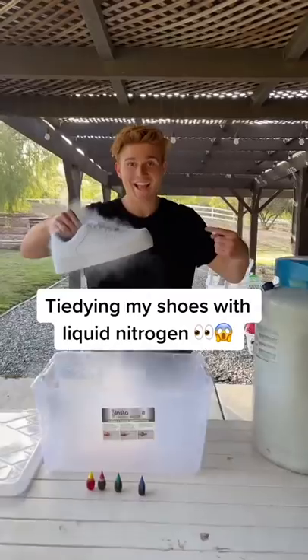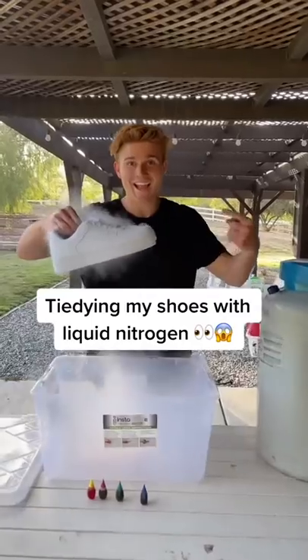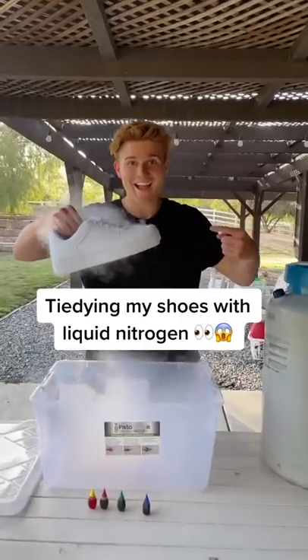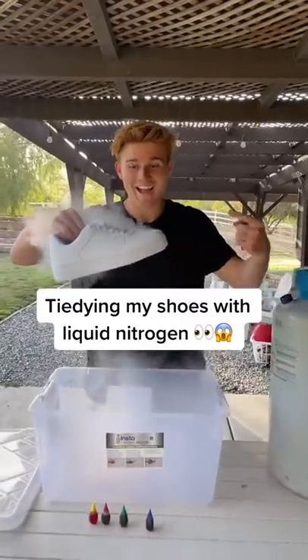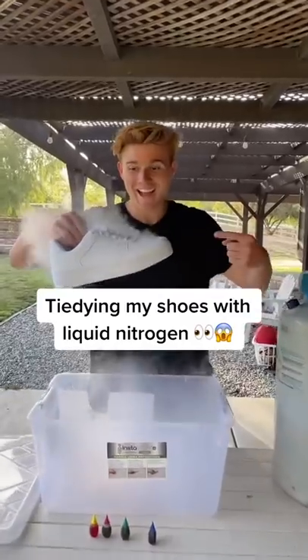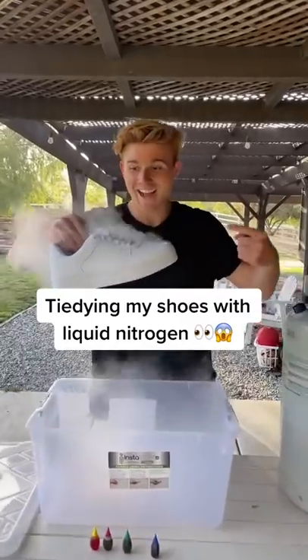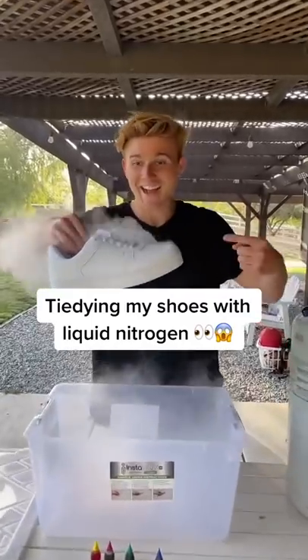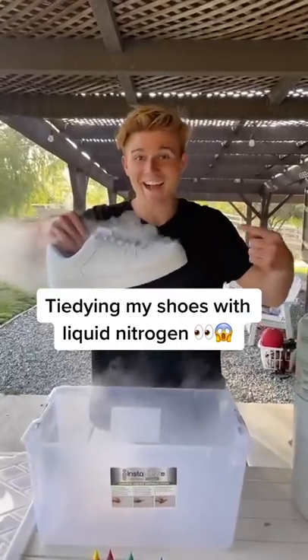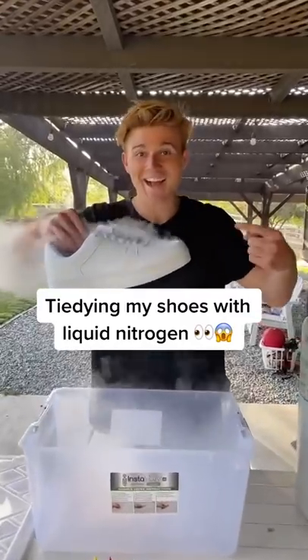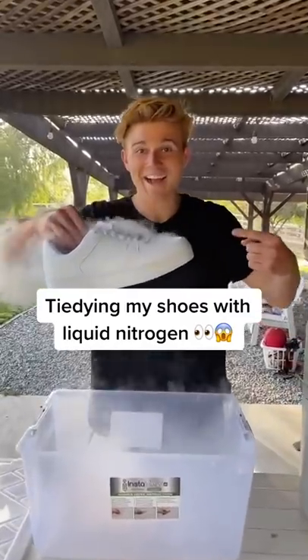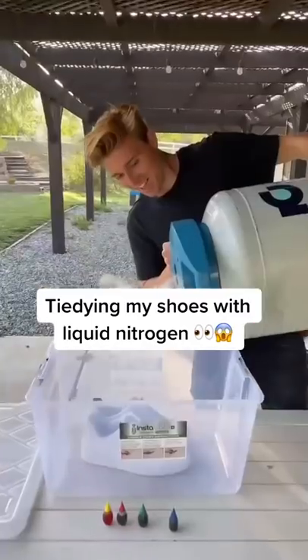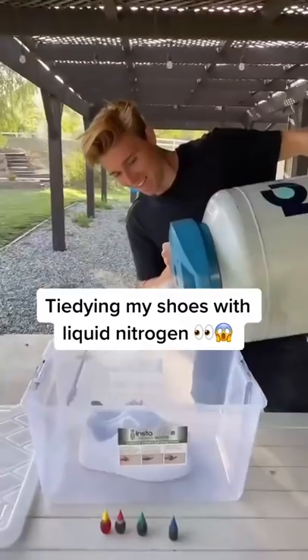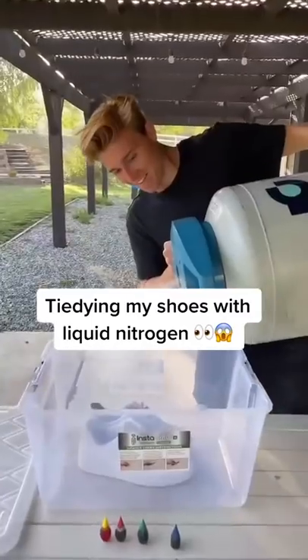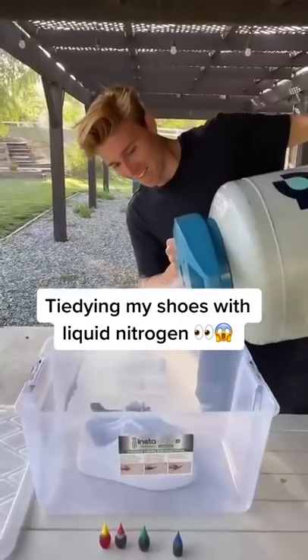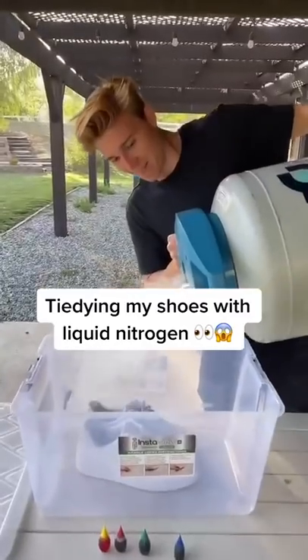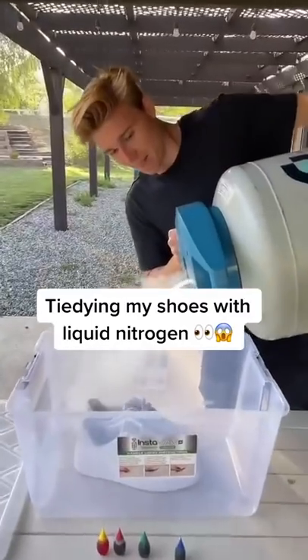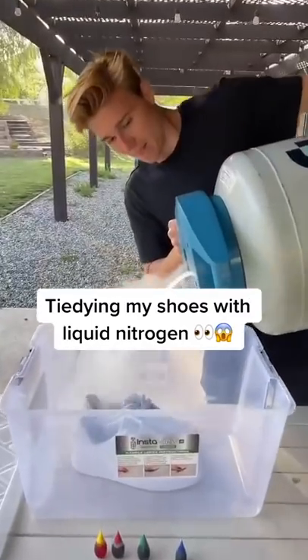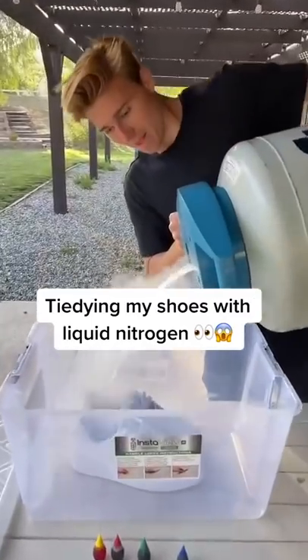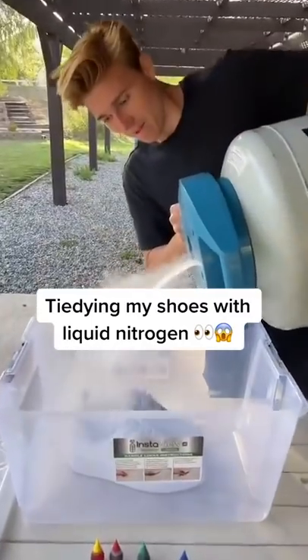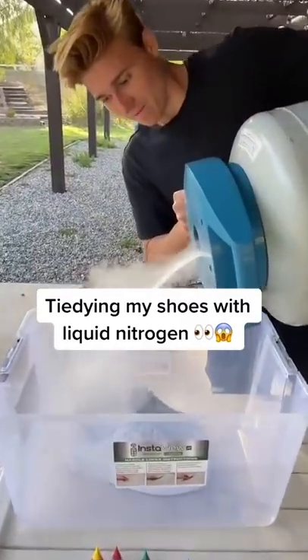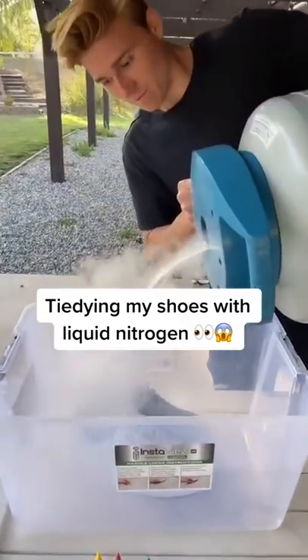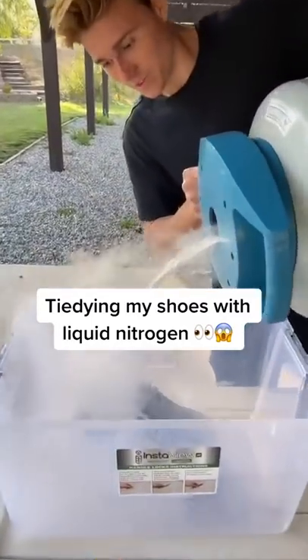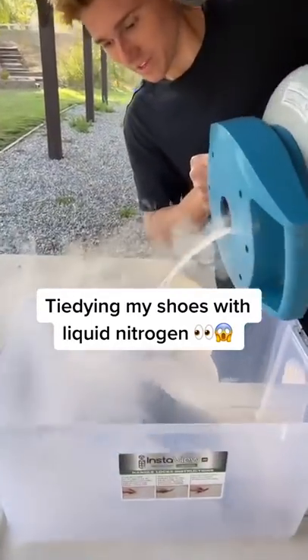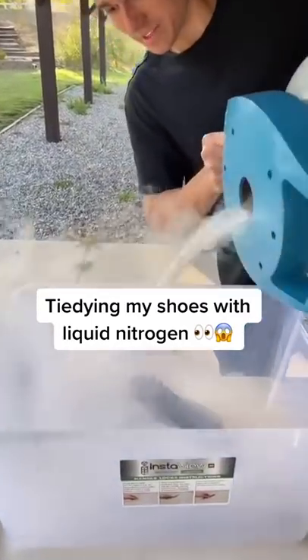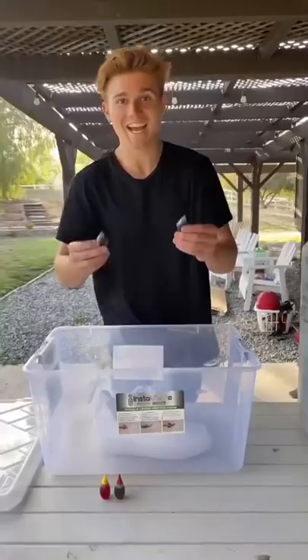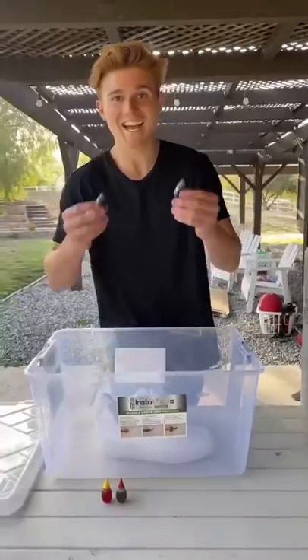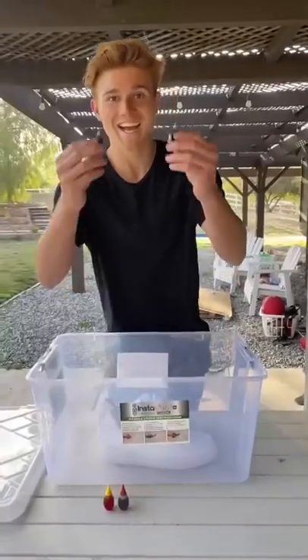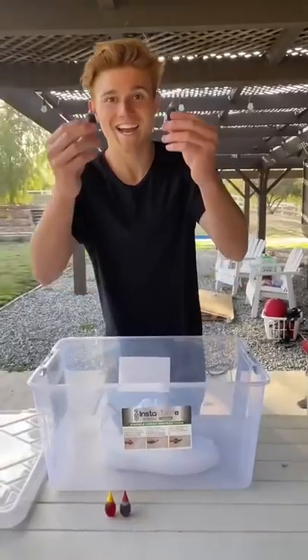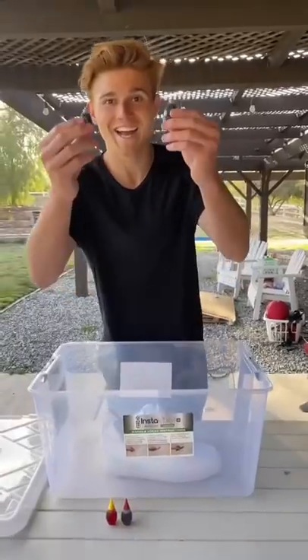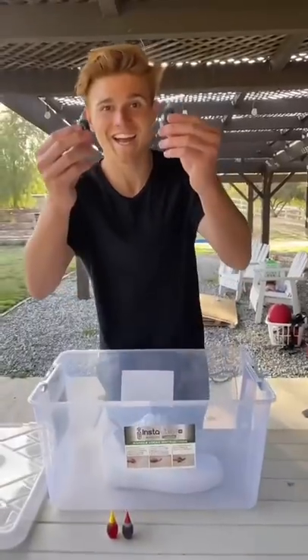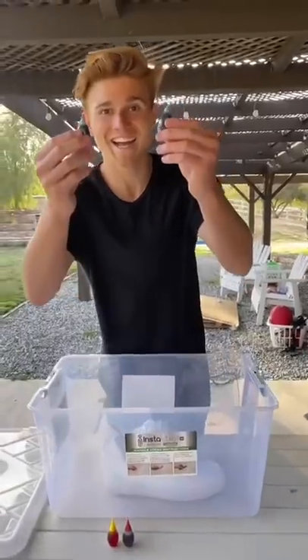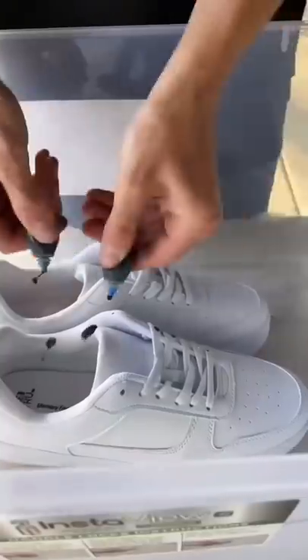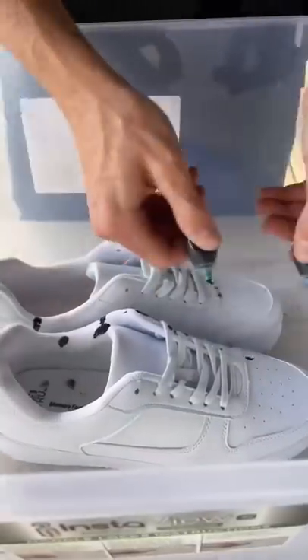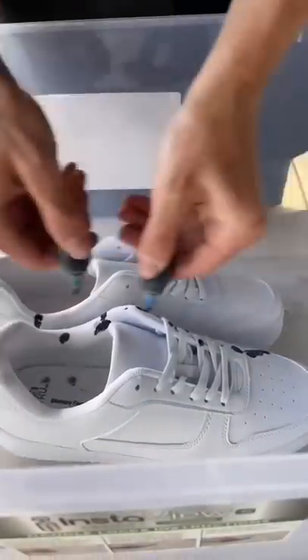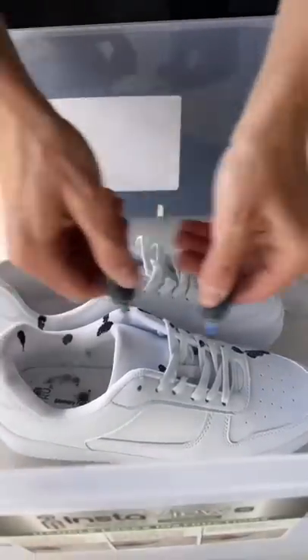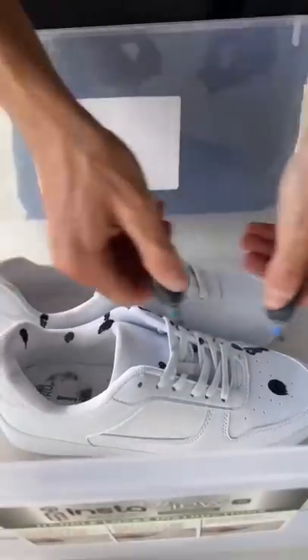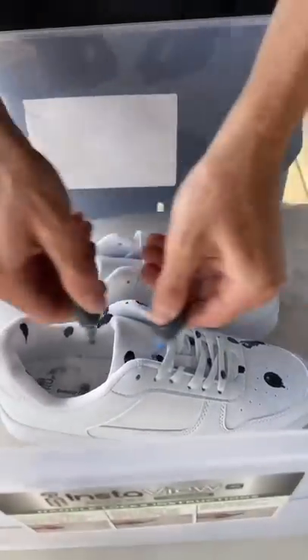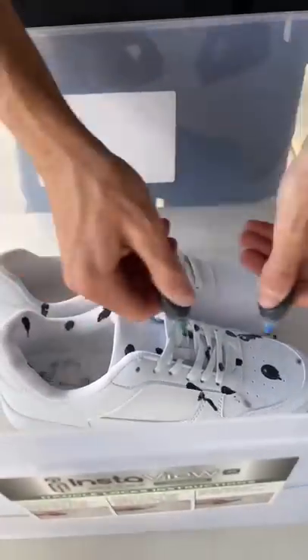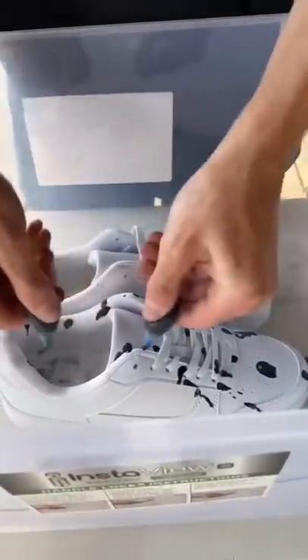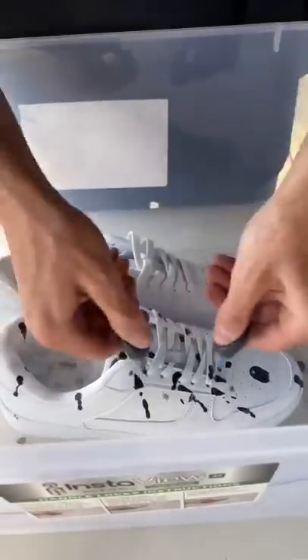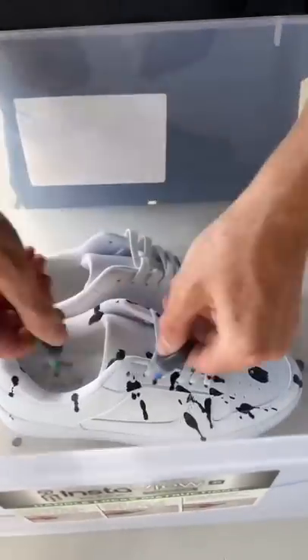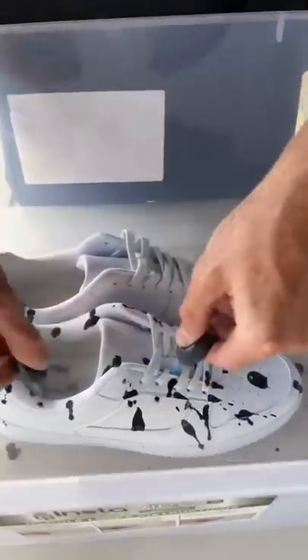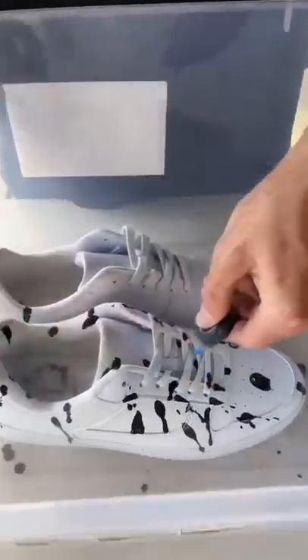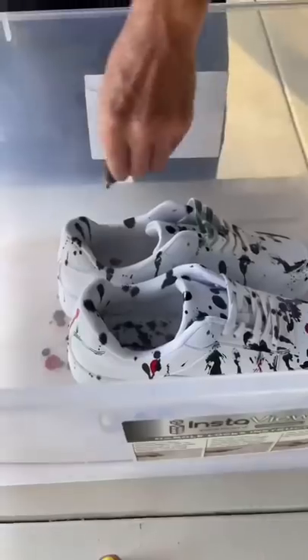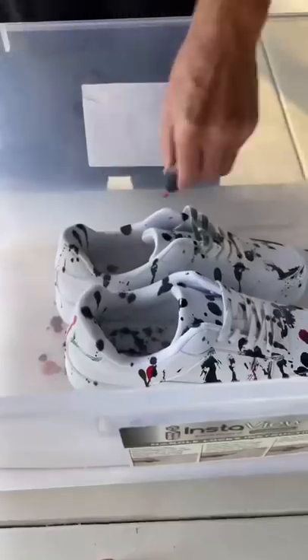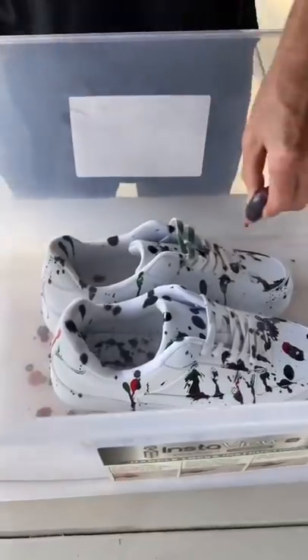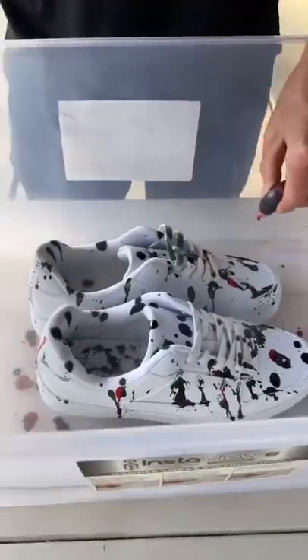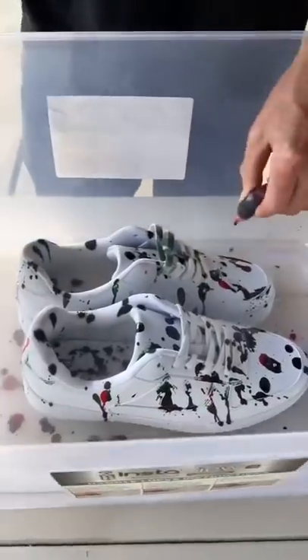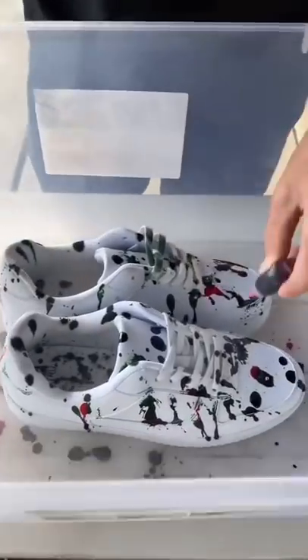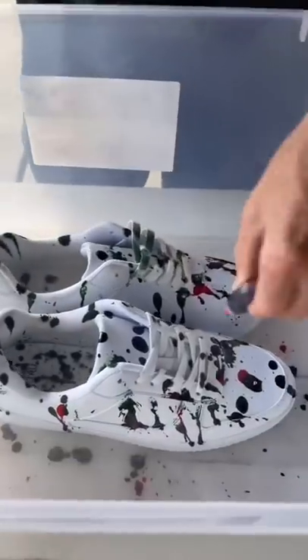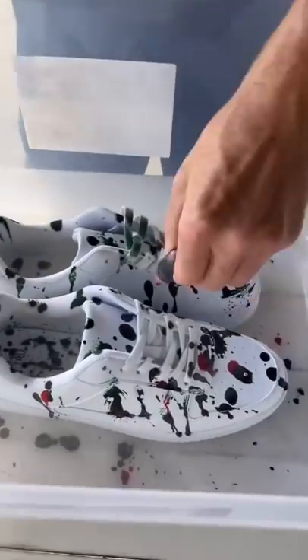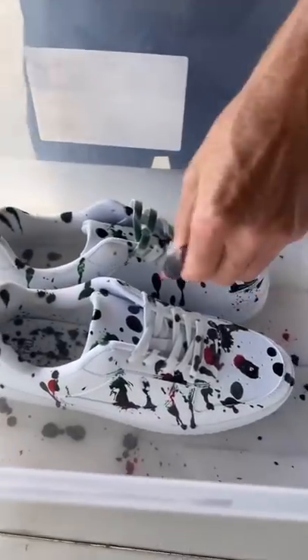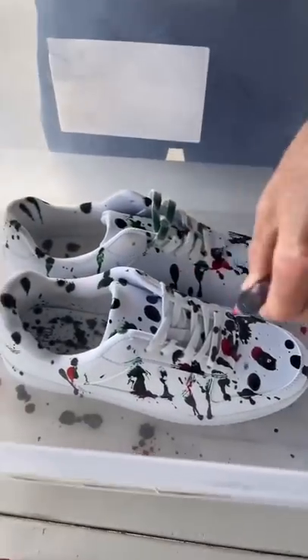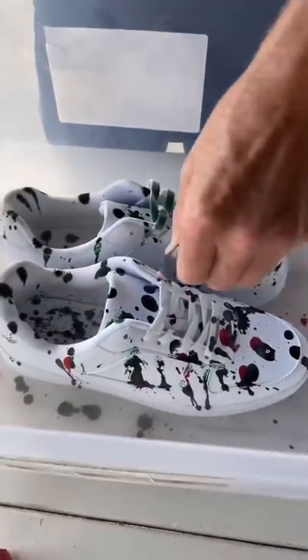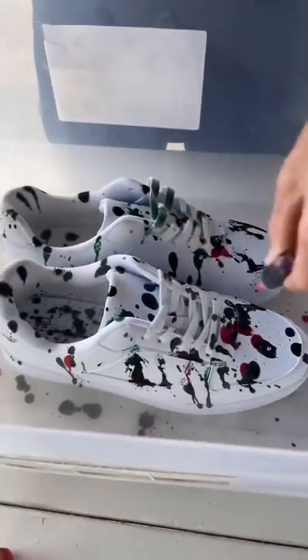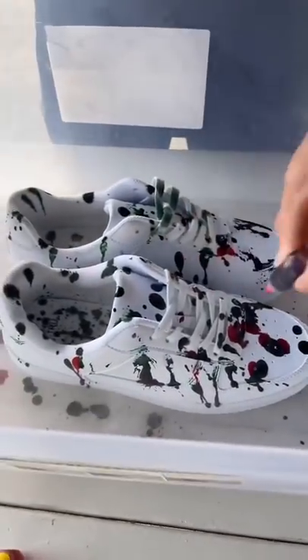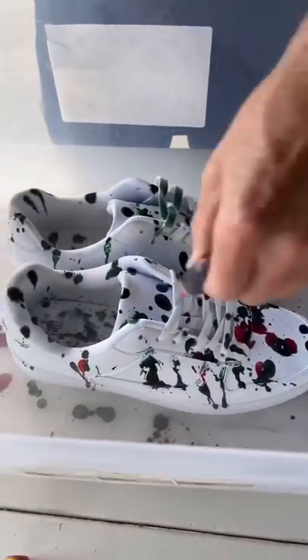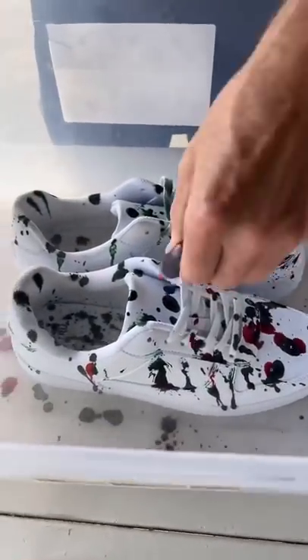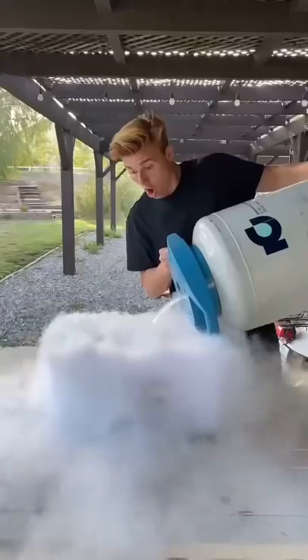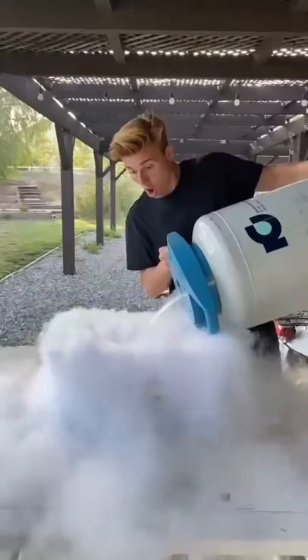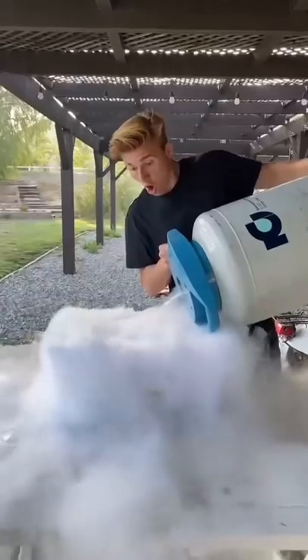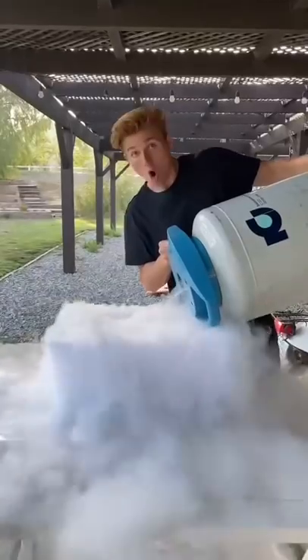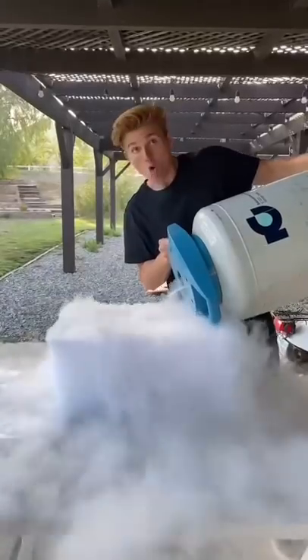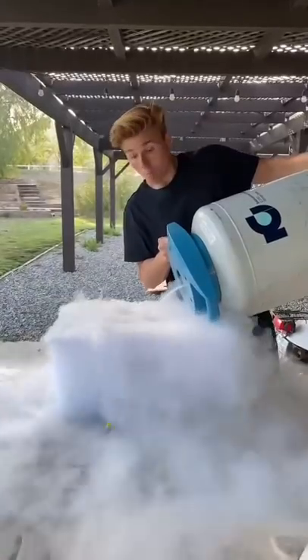I decided to try and tie-dye my shoes with liquid nitrogen and food coloring. I started off by putting food coloring all over the shoes, and then it was time for the nitrogen.